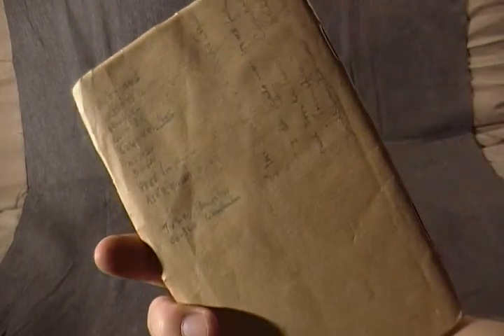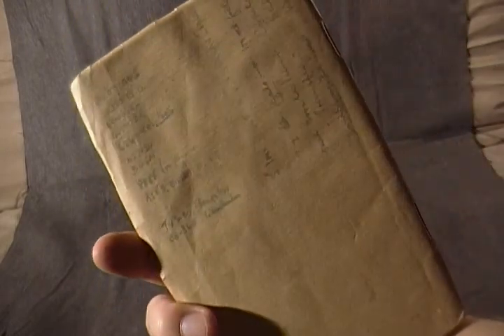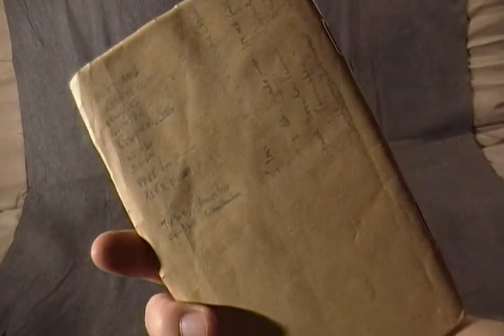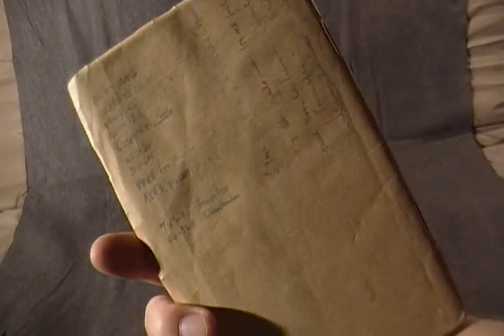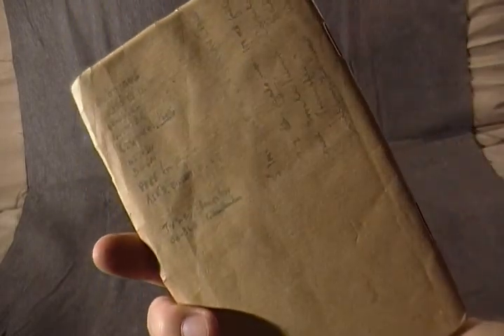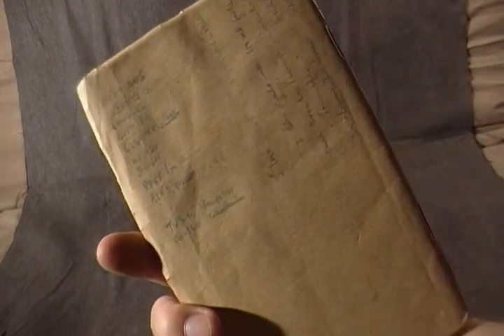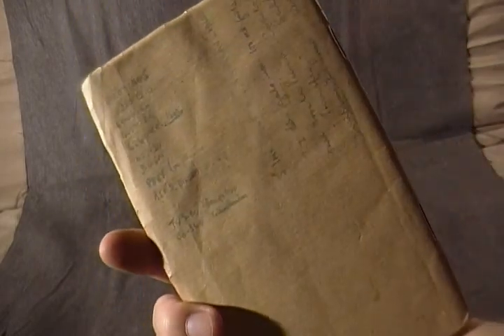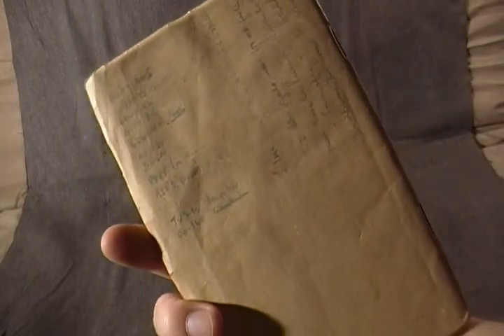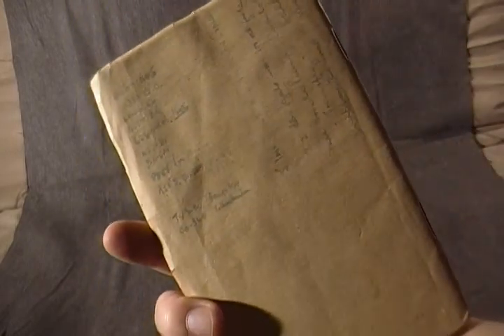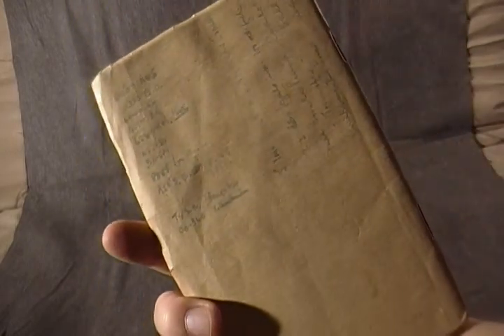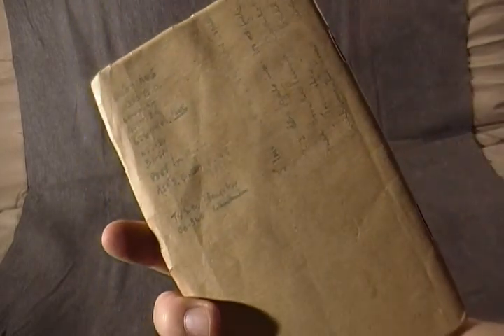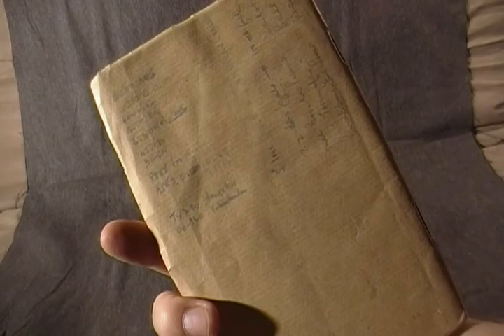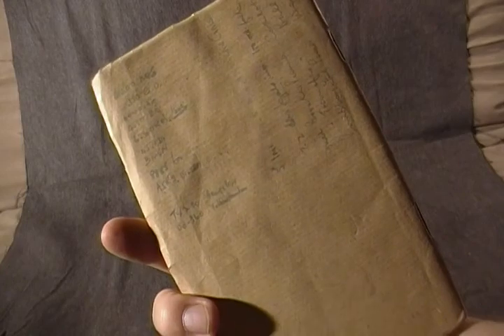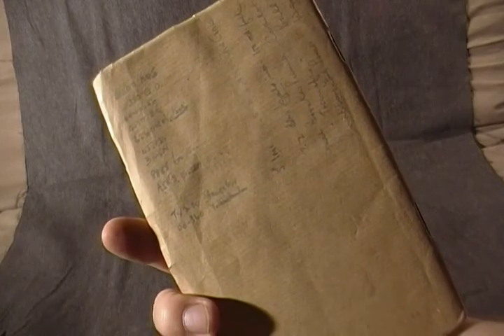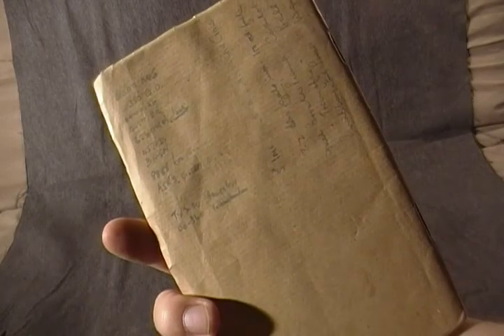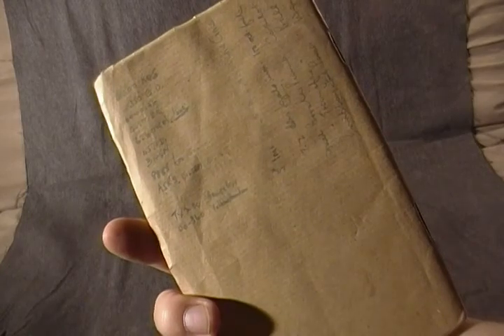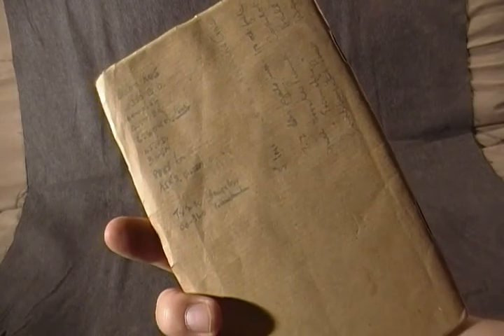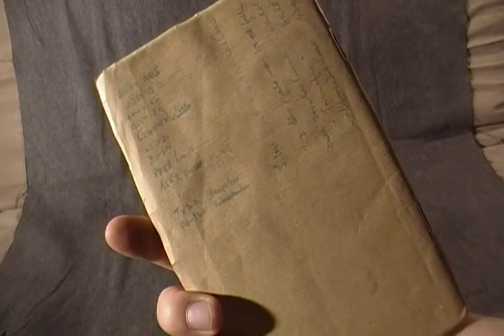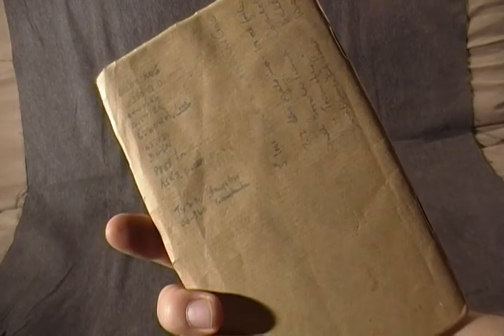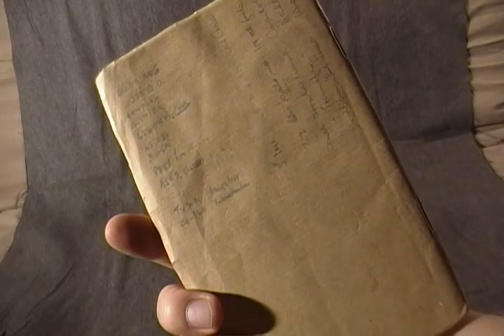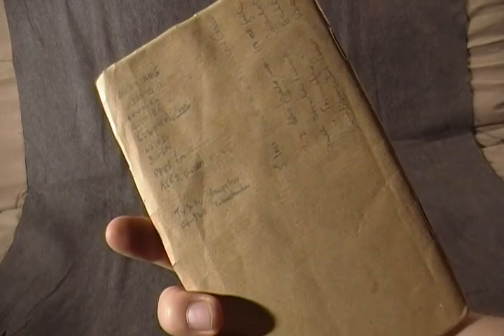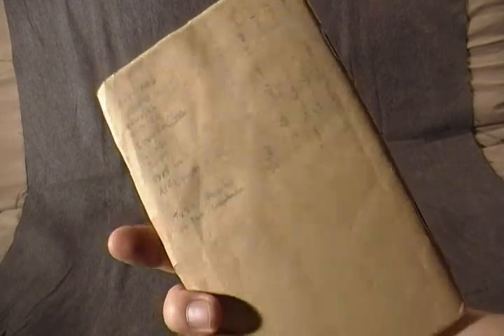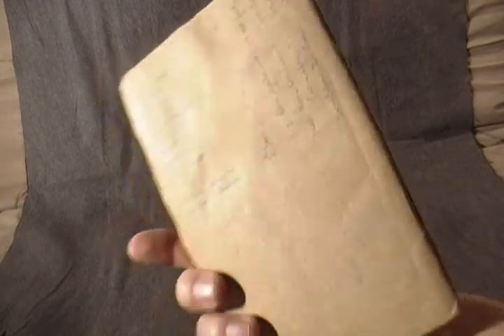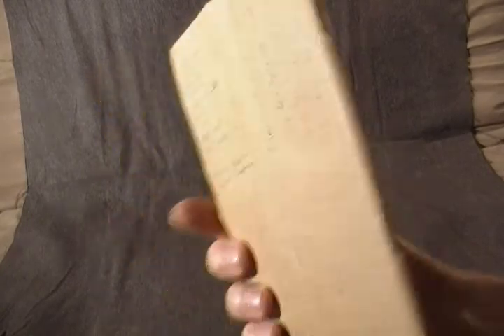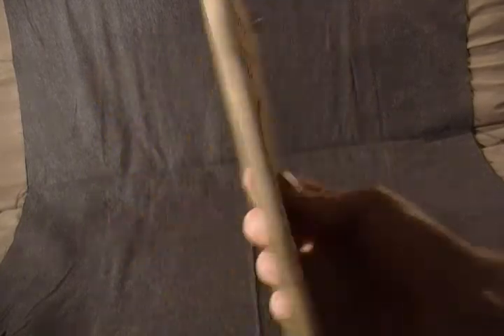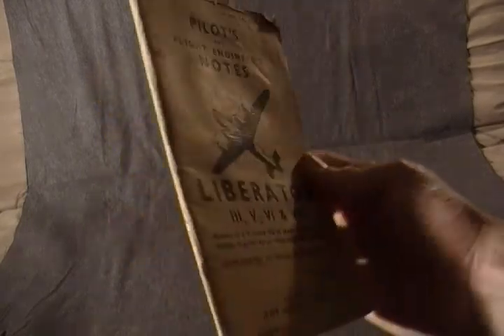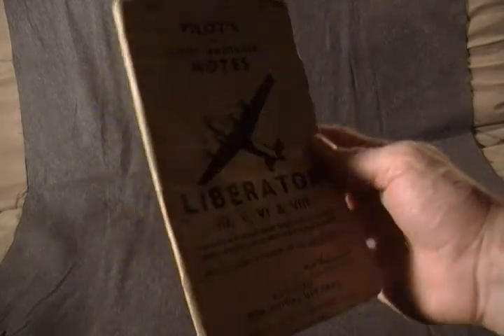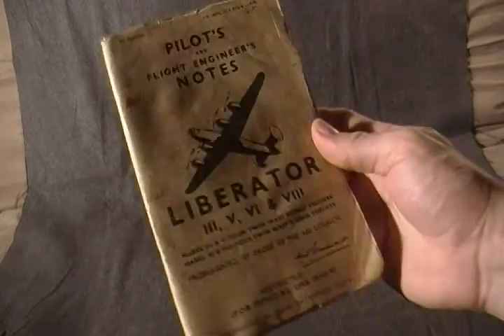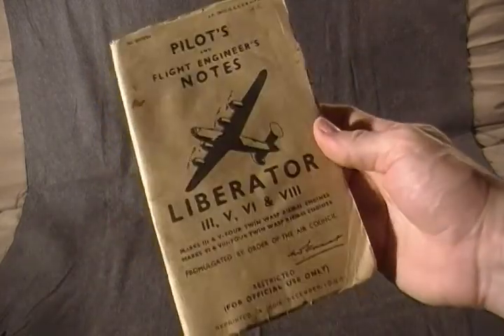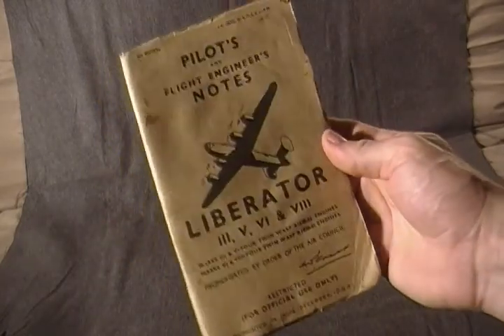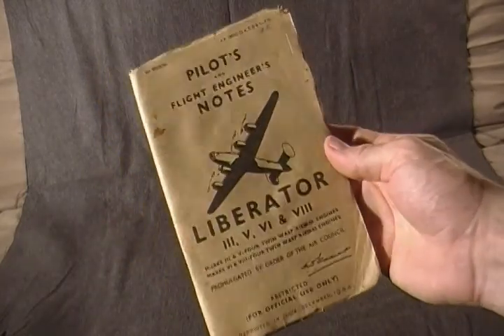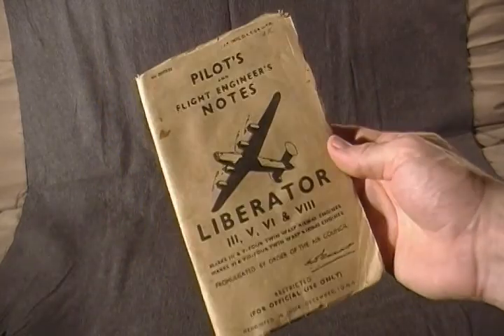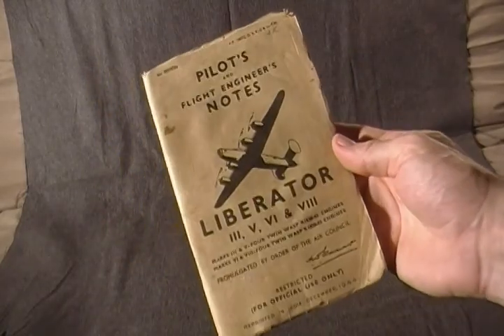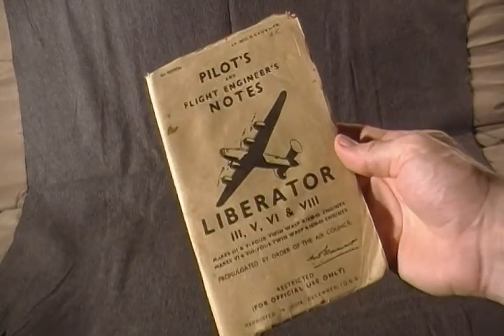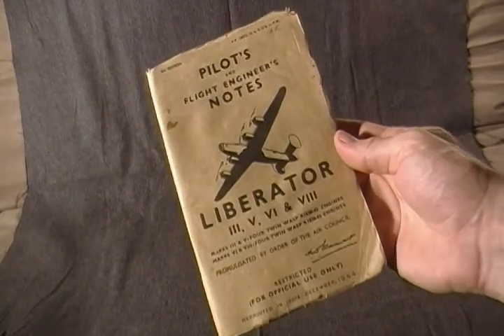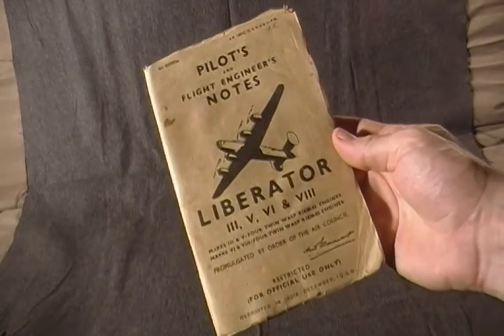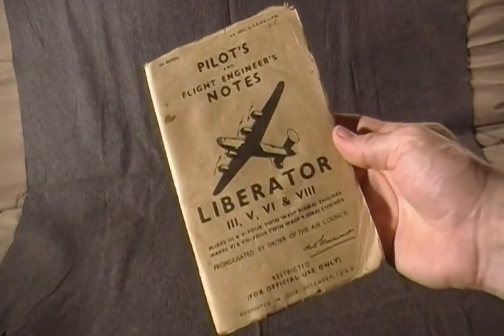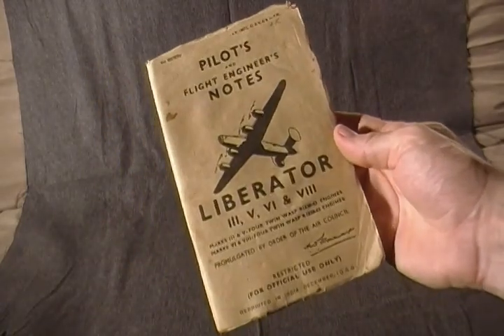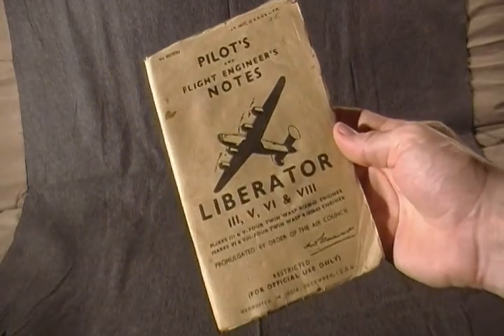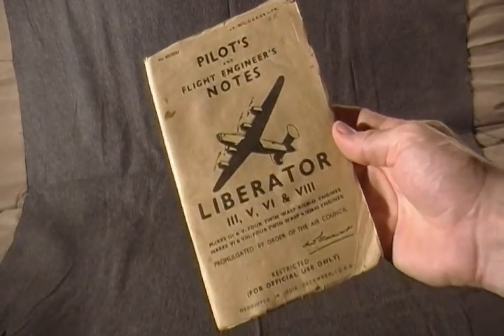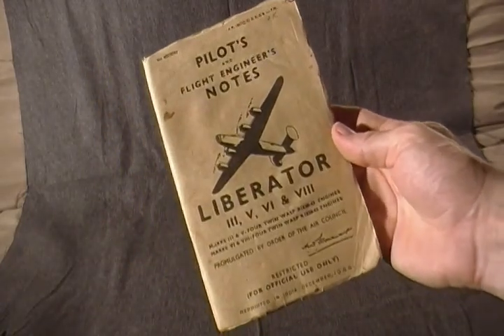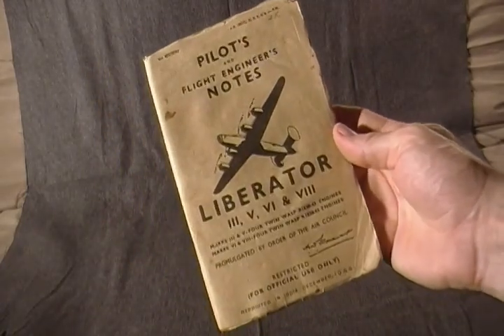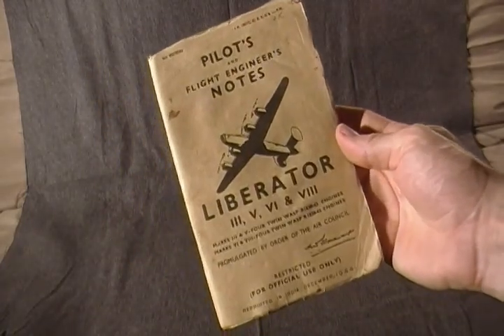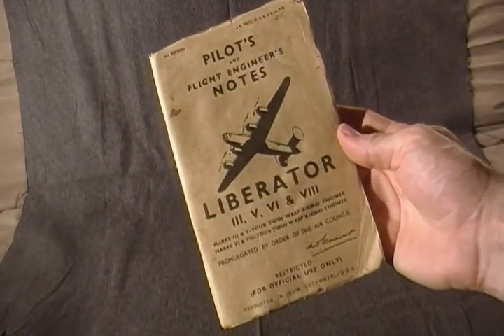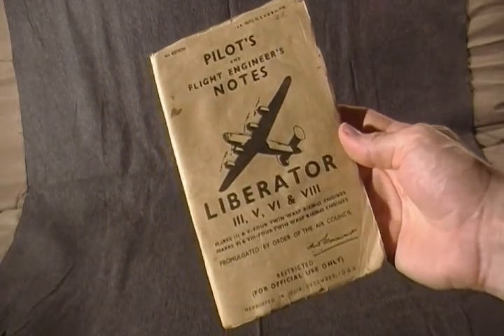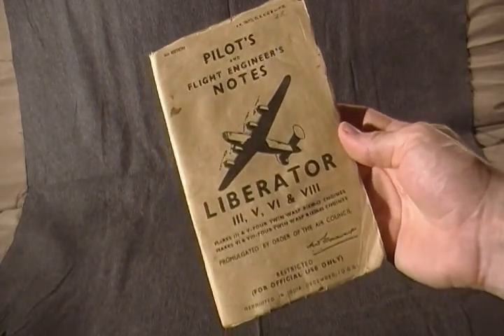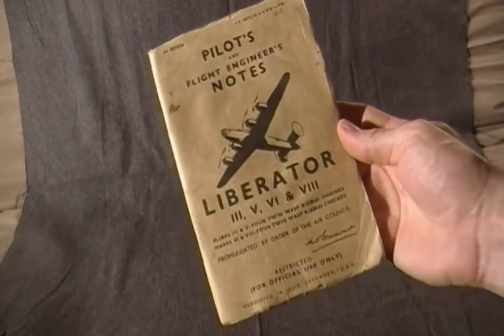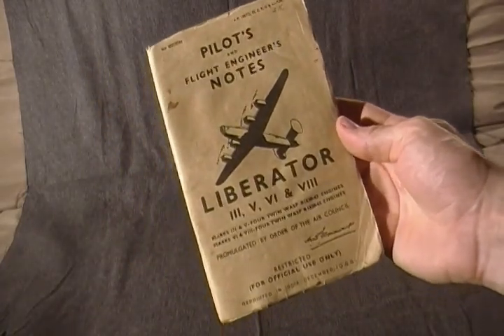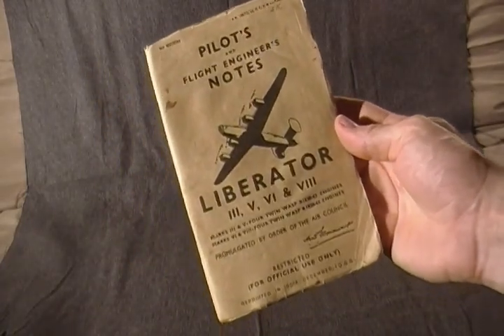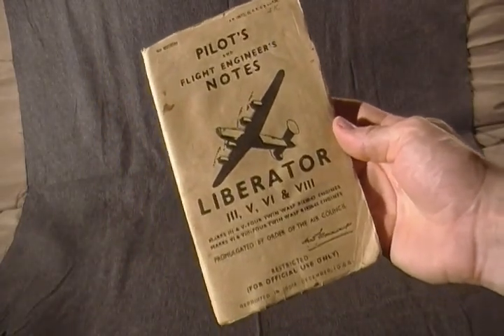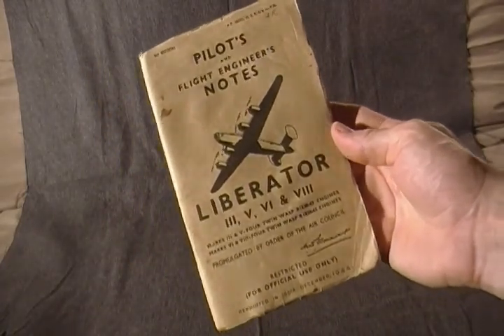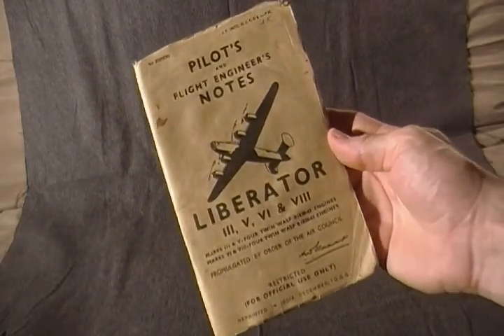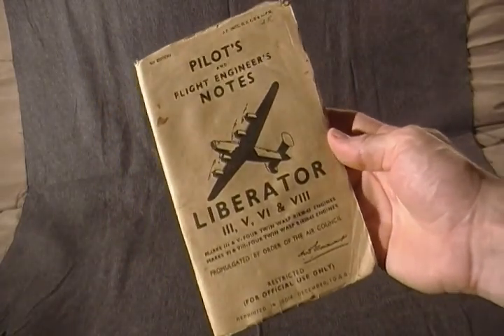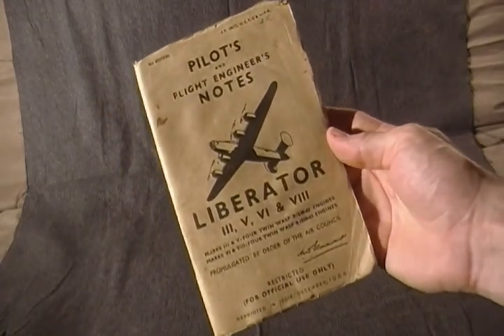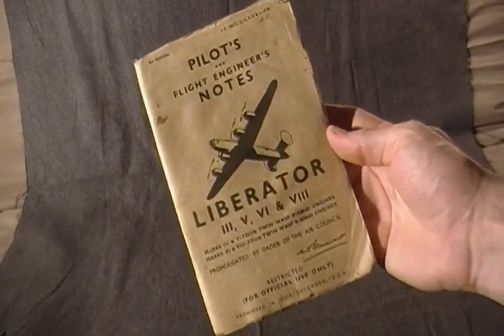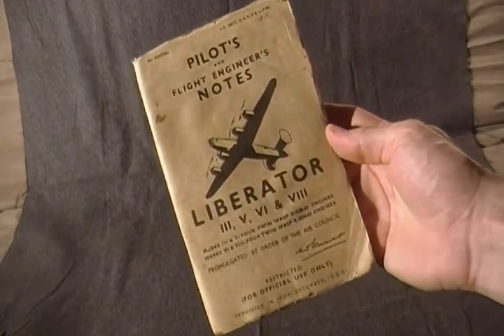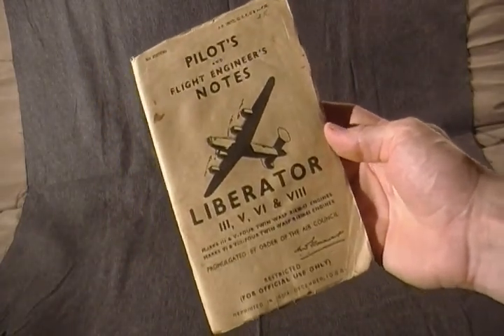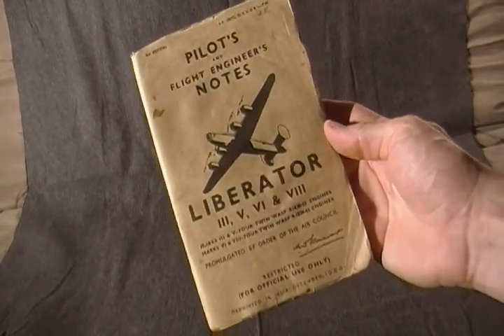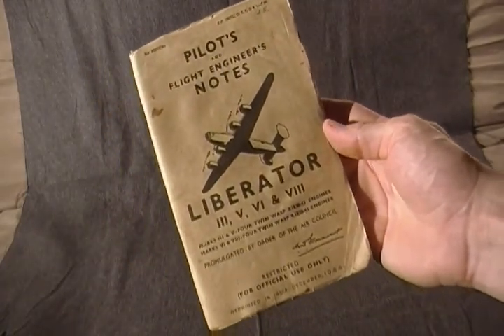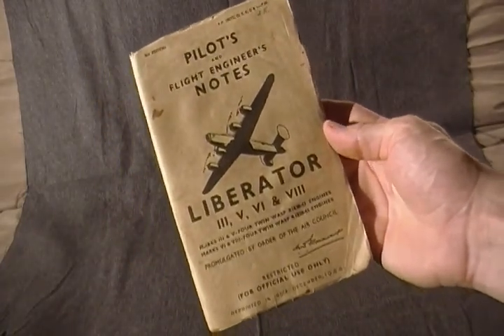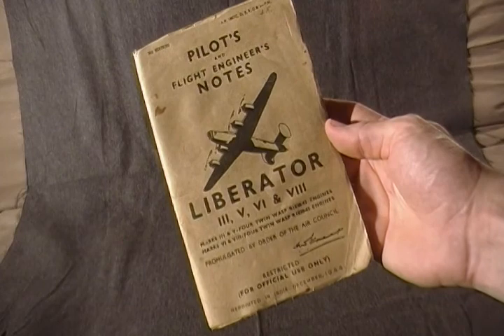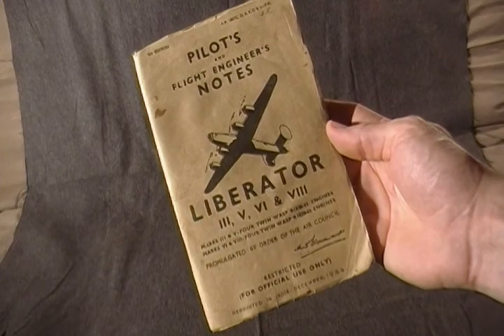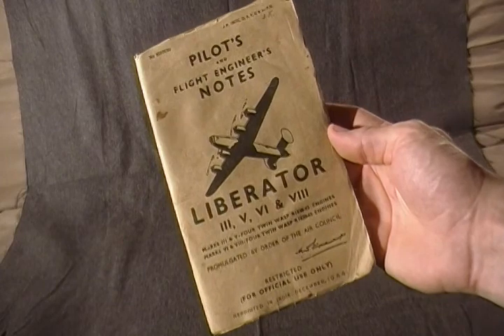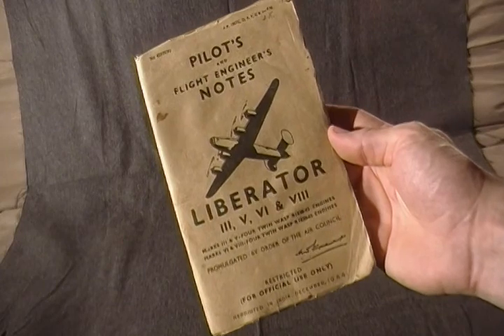Also some notes on the back here. Pretty cool piece of World War II aviation history.